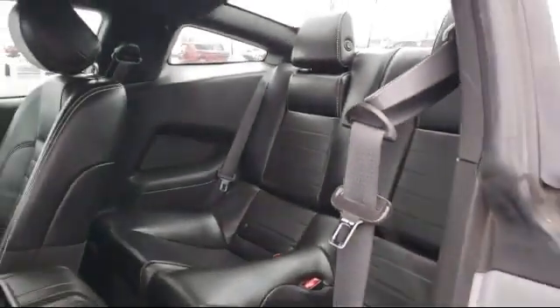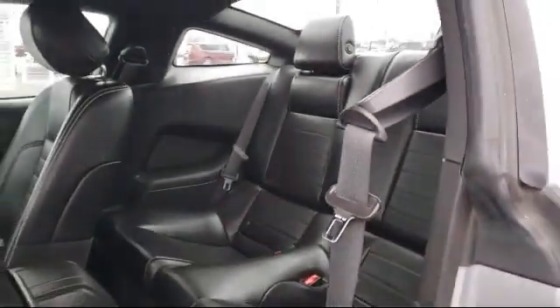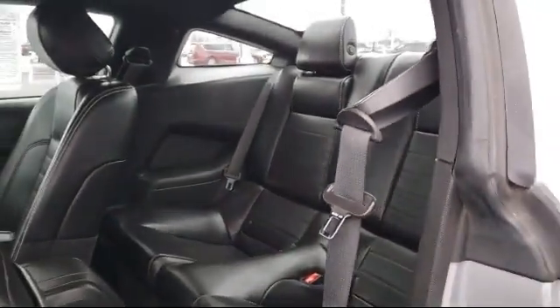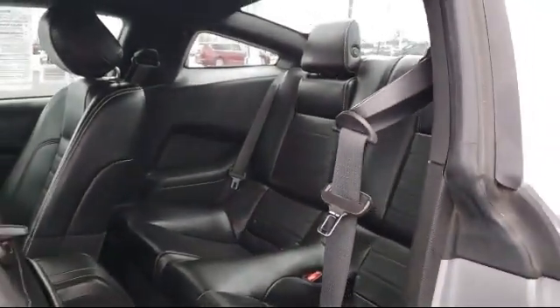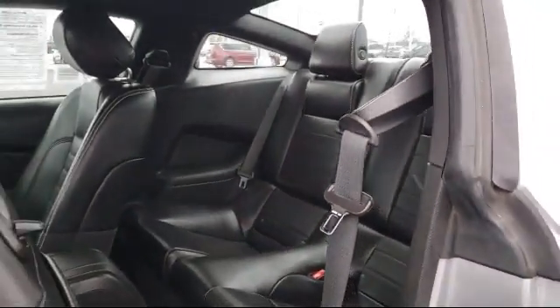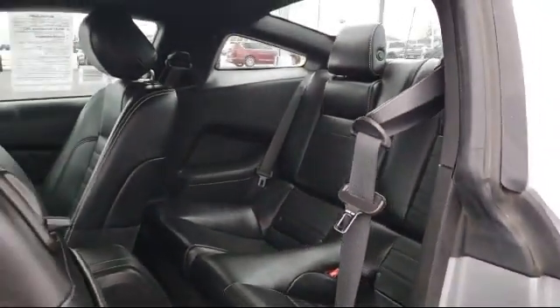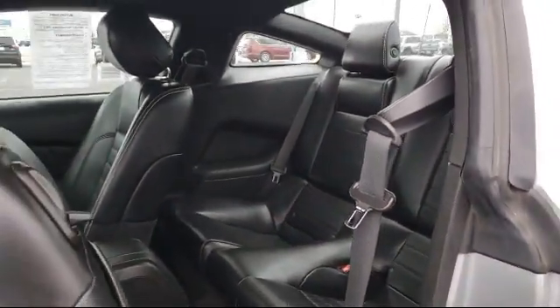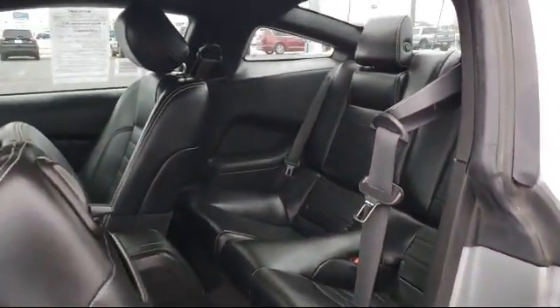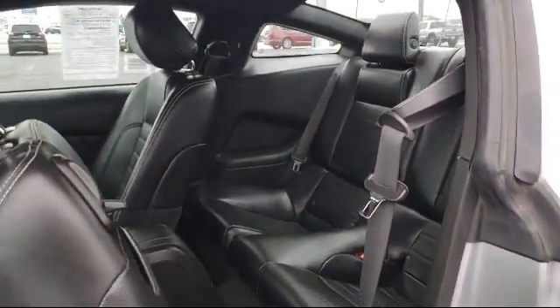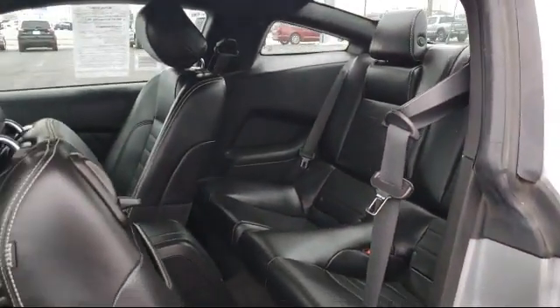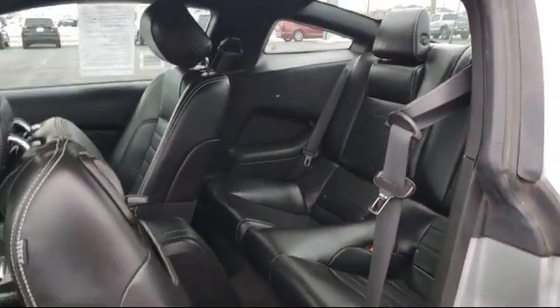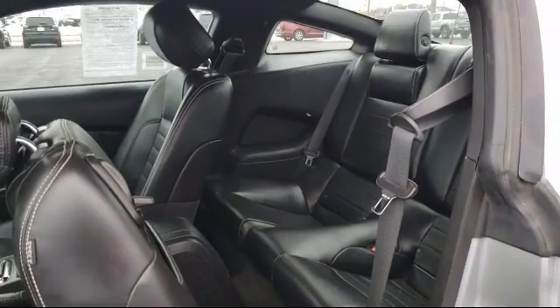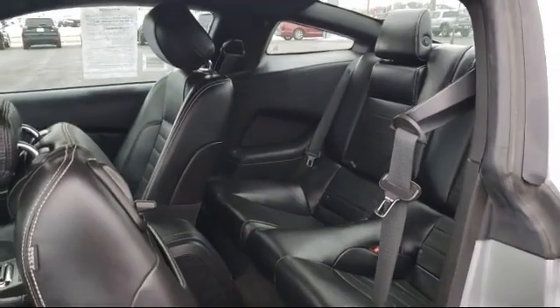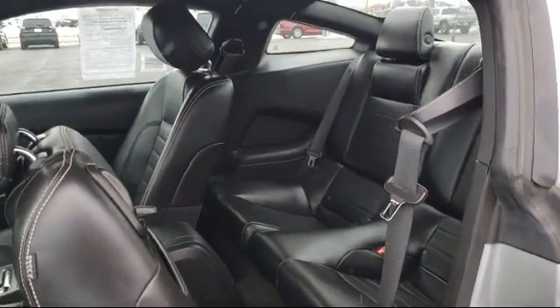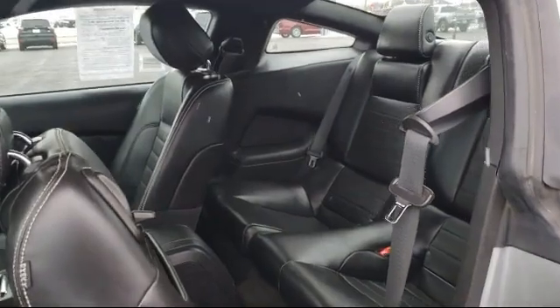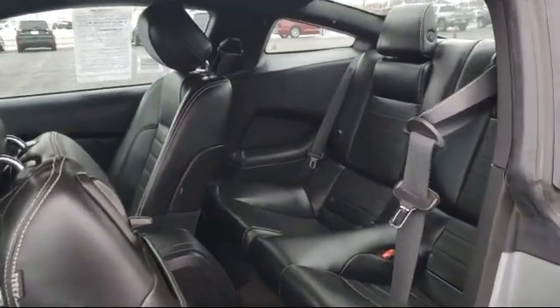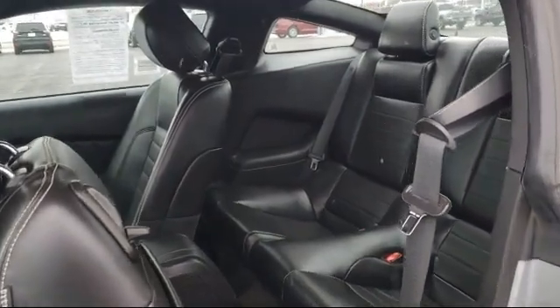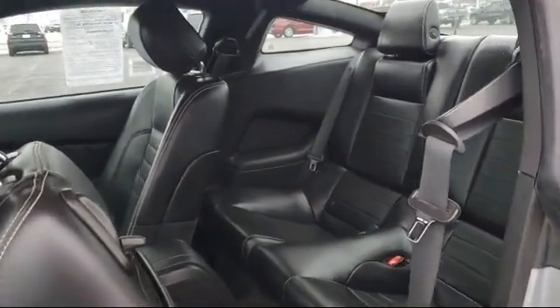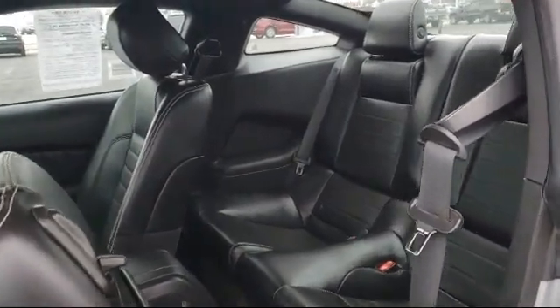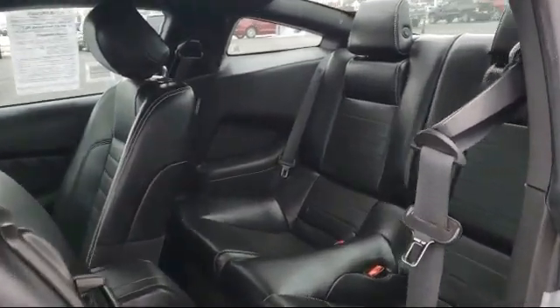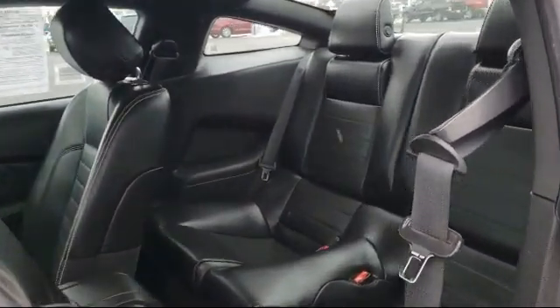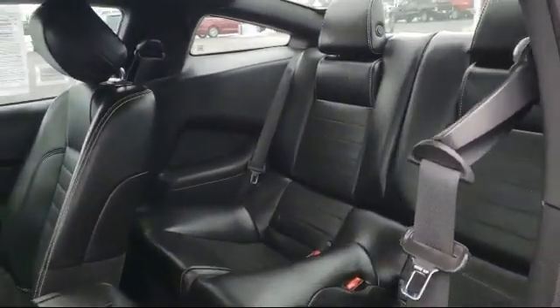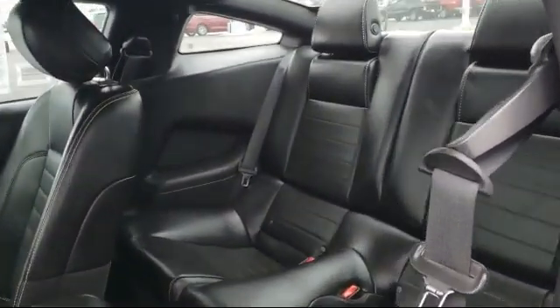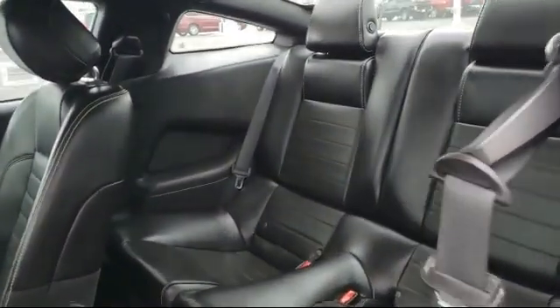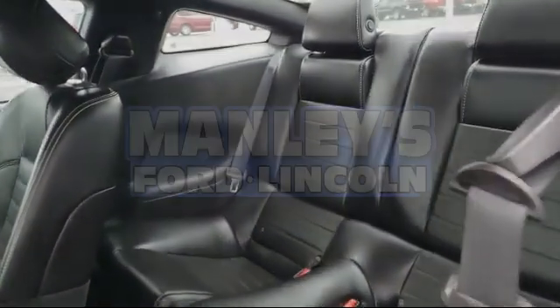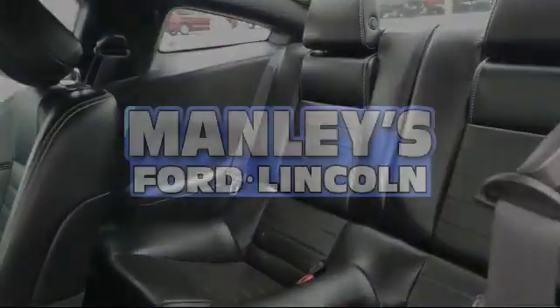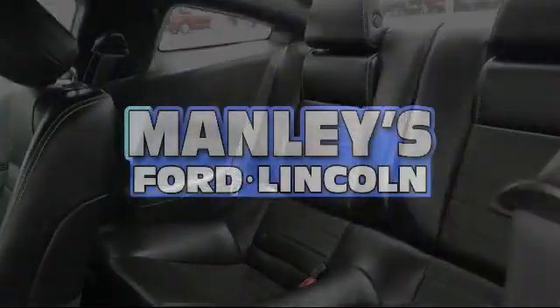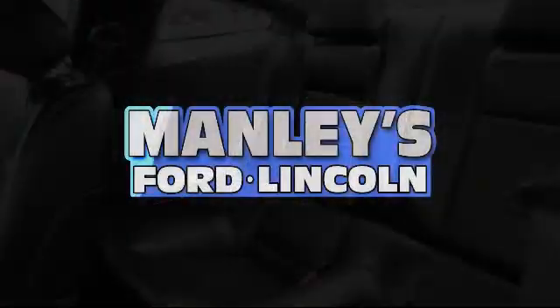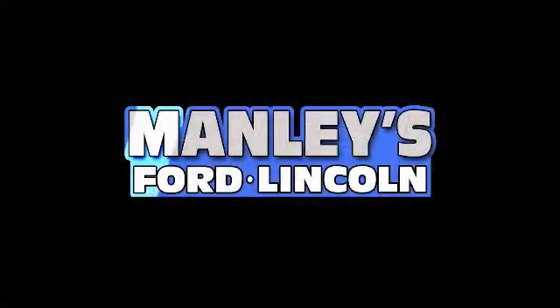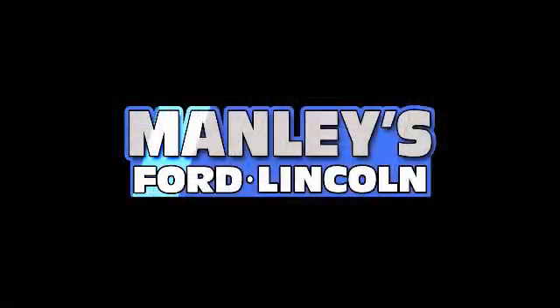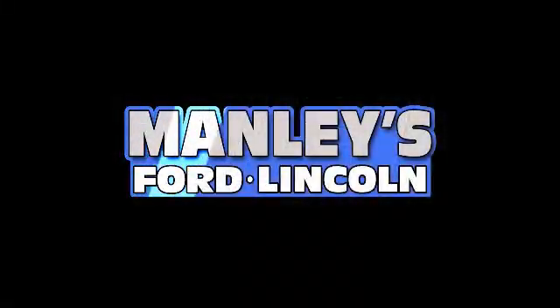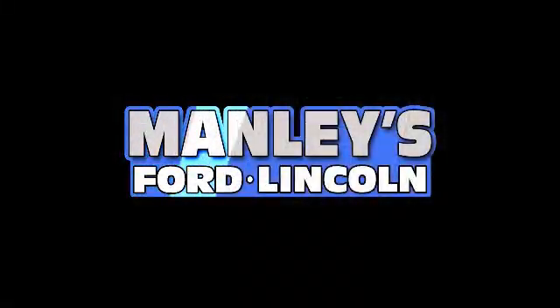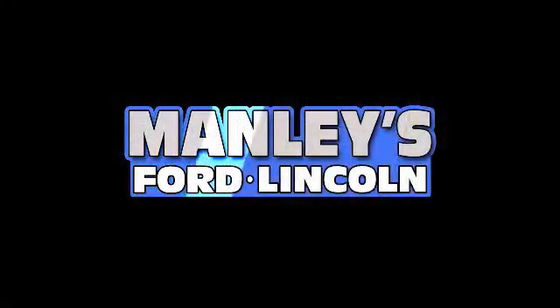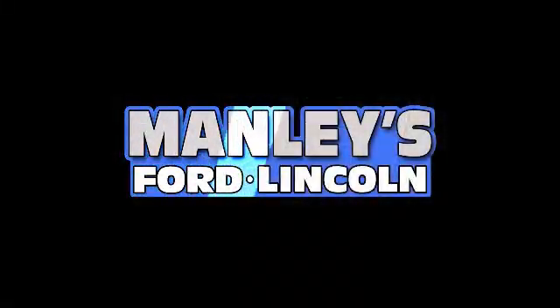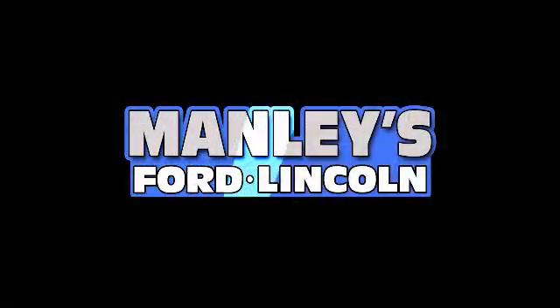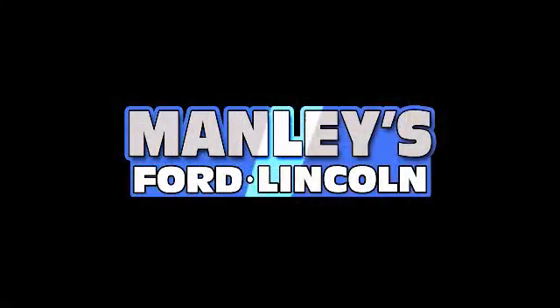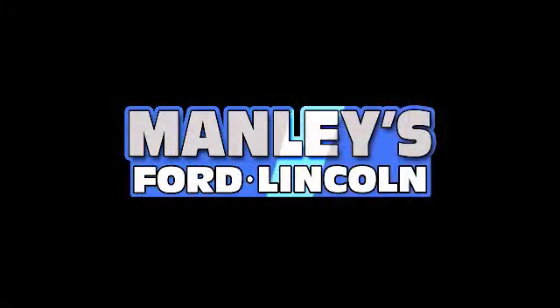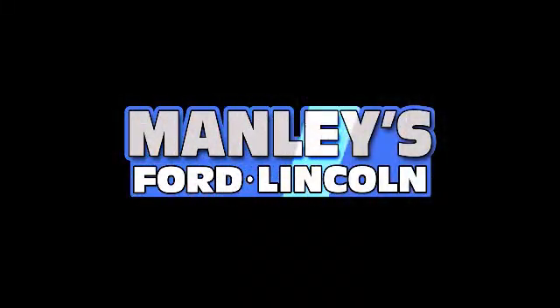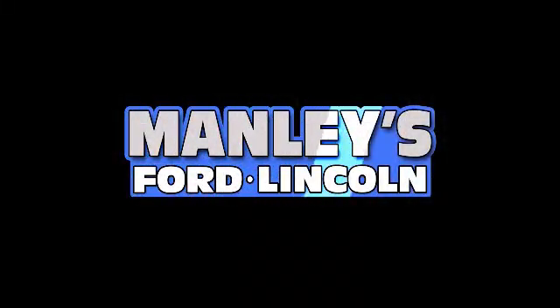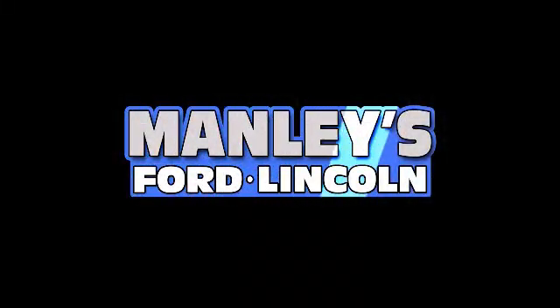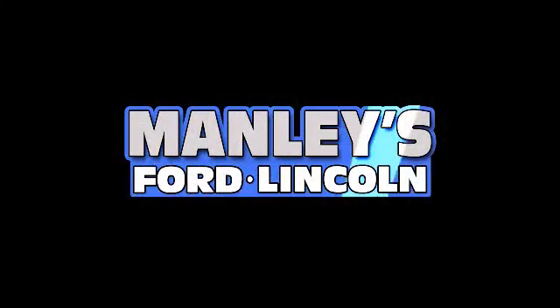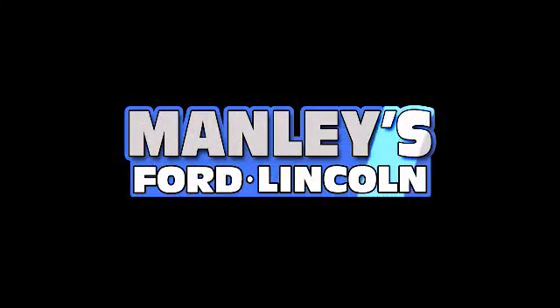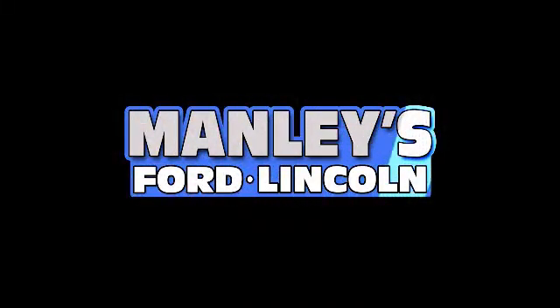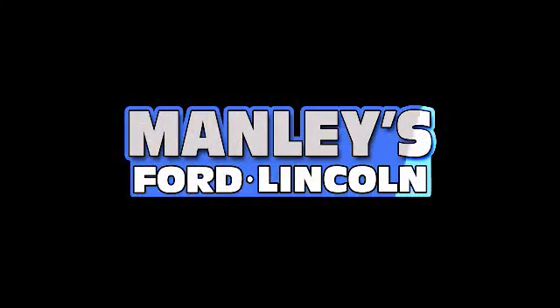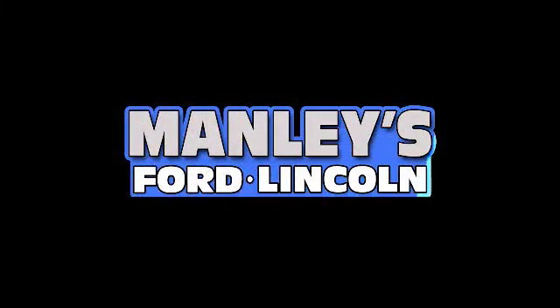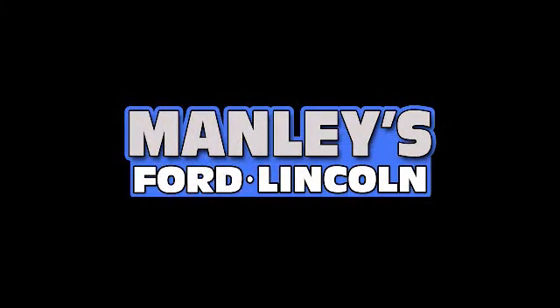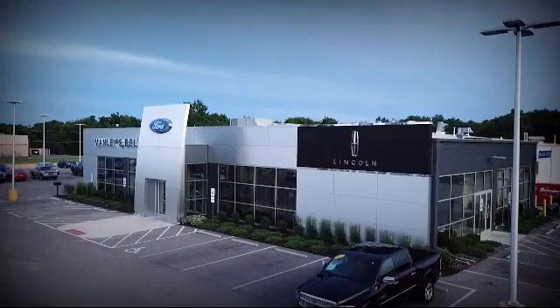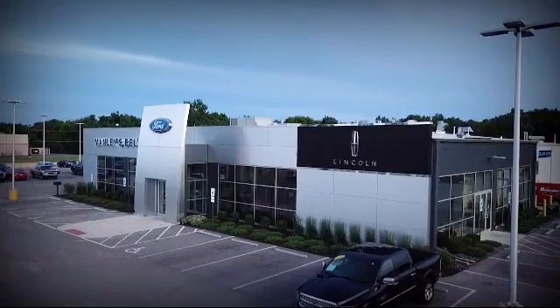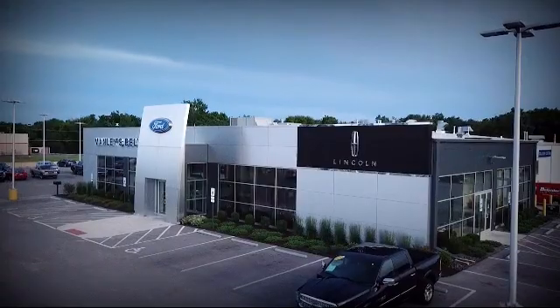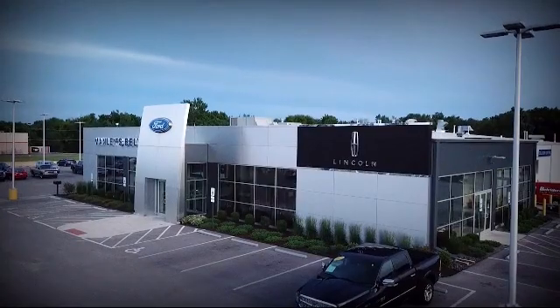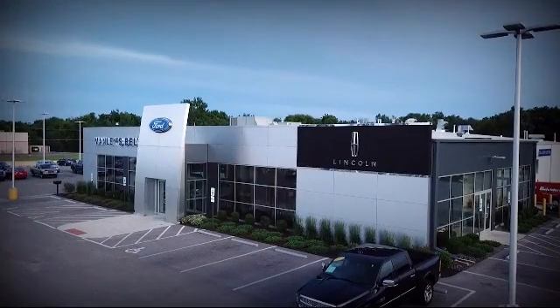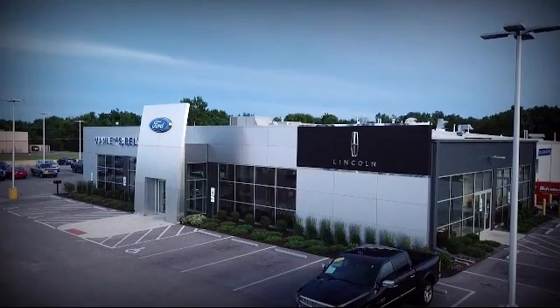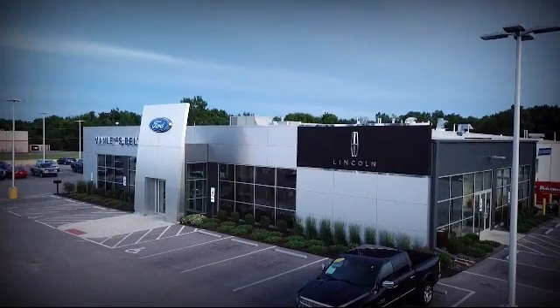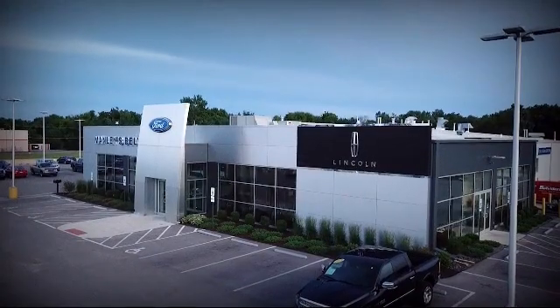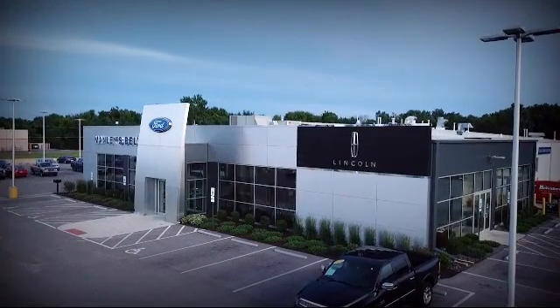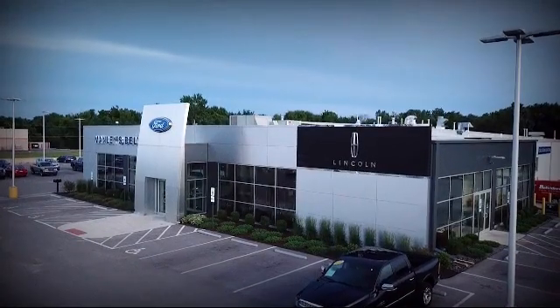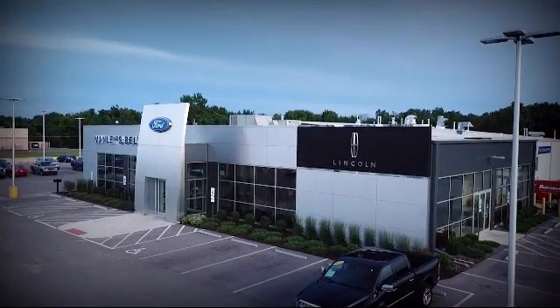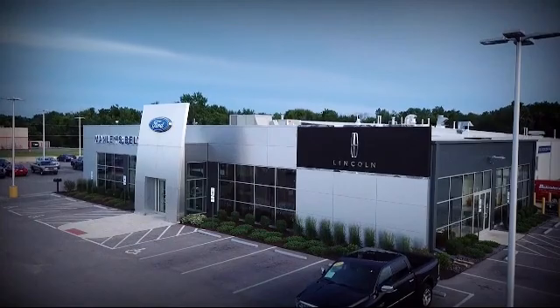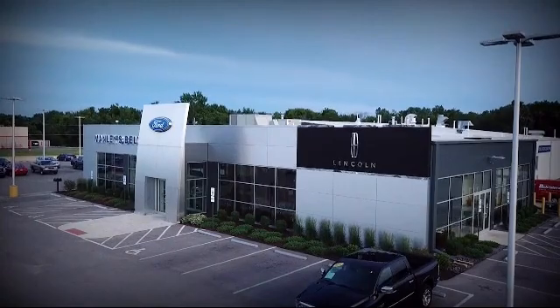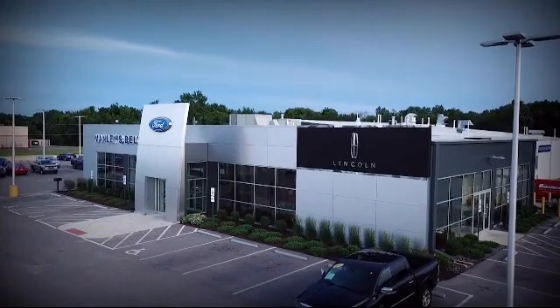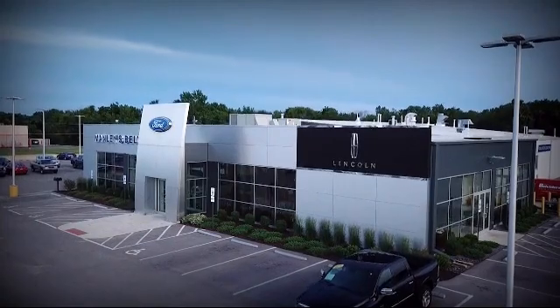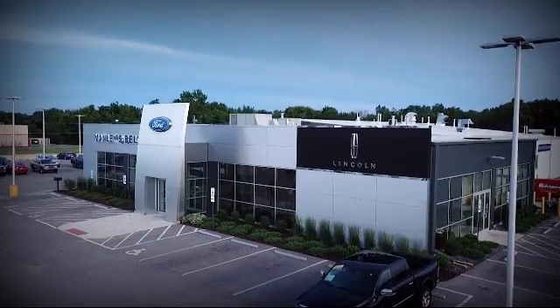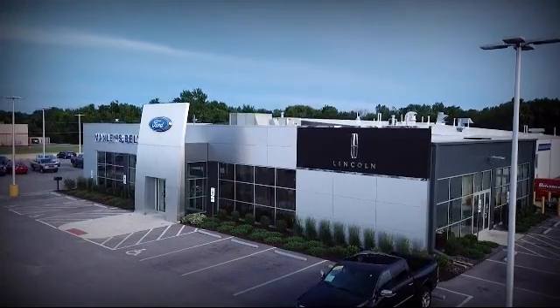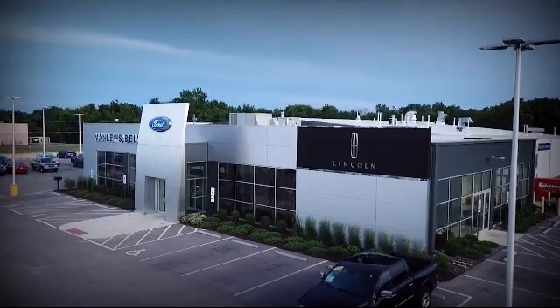So come visit us here at Manley's Ford. You'll be glad you did. We are located at 1800 North State Street in Belvedere.